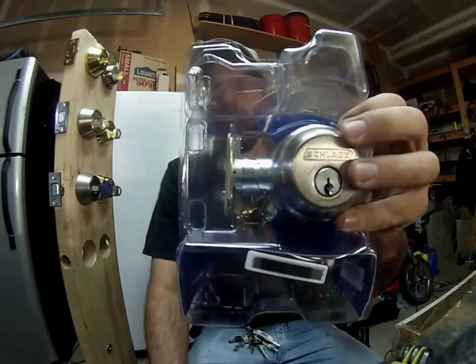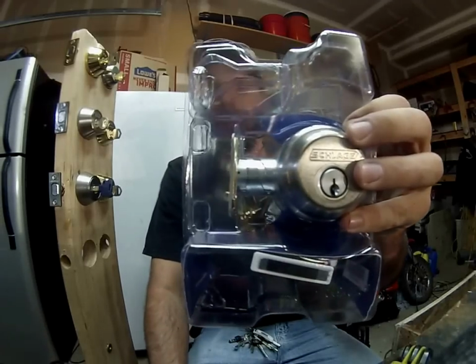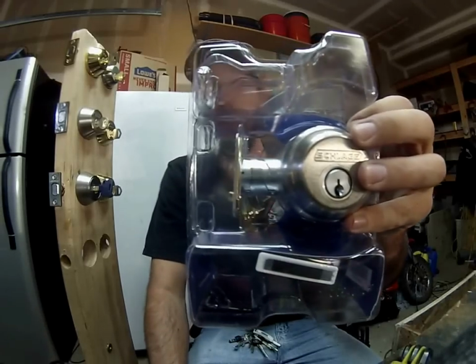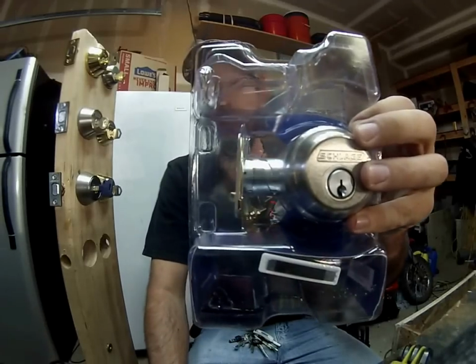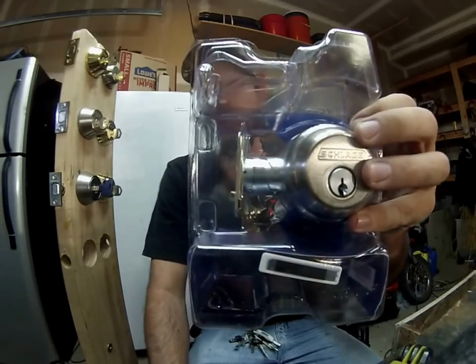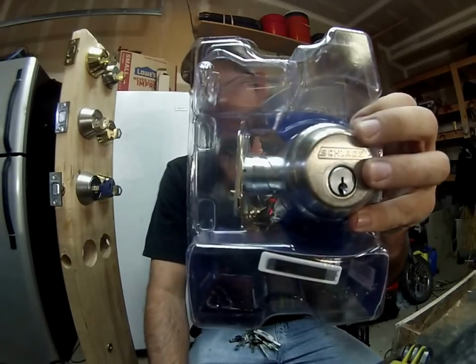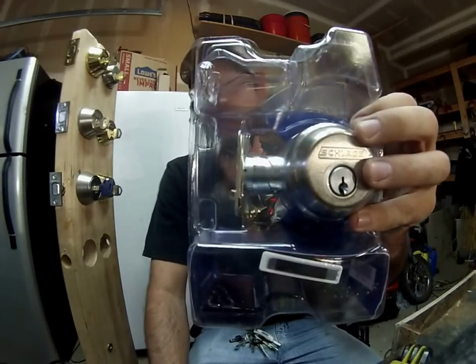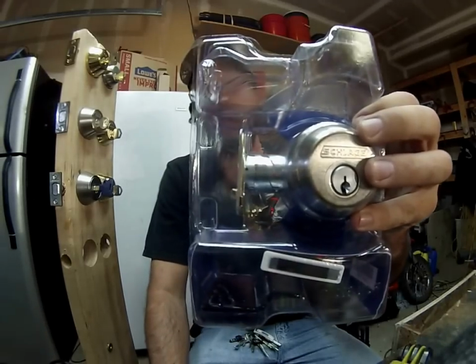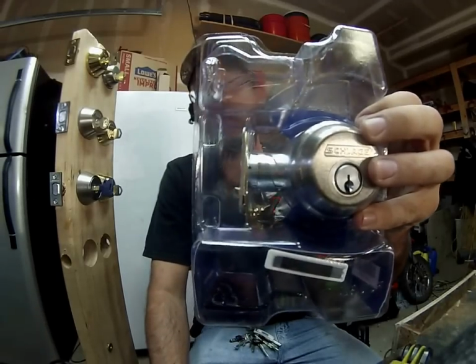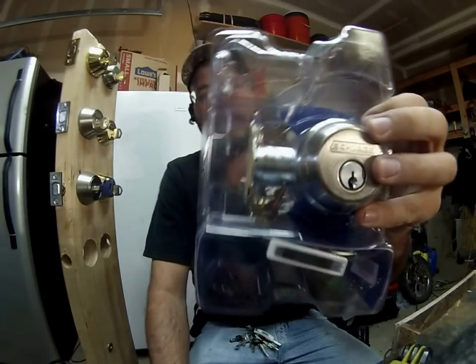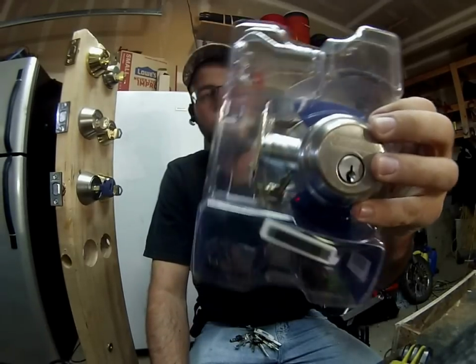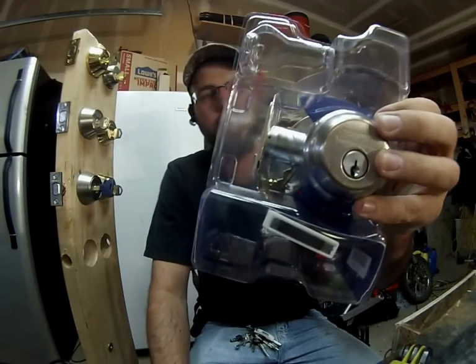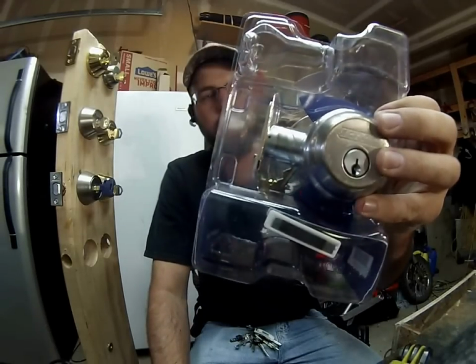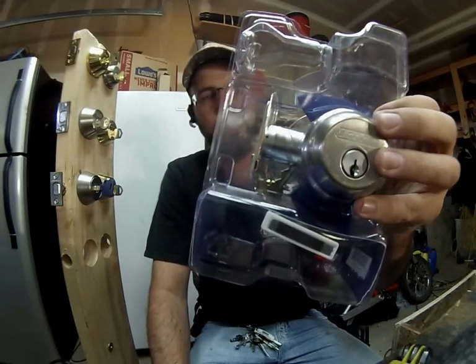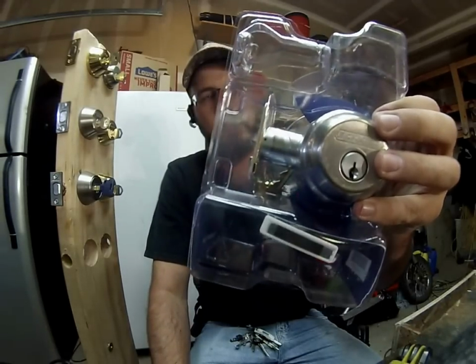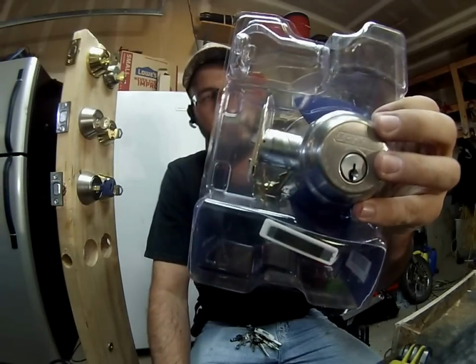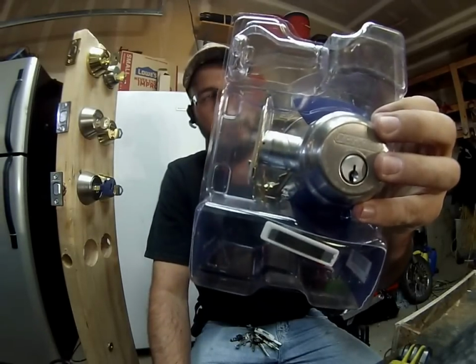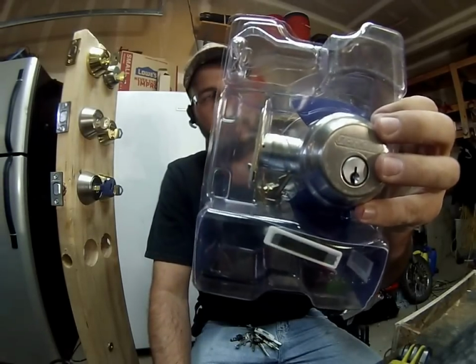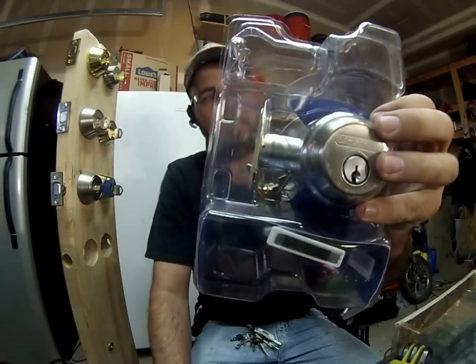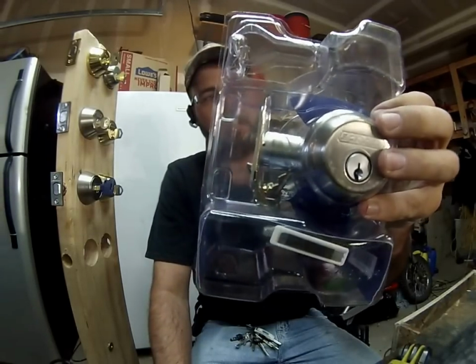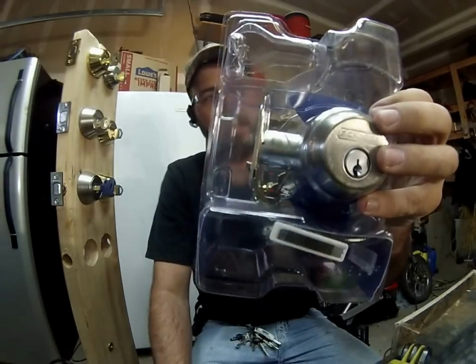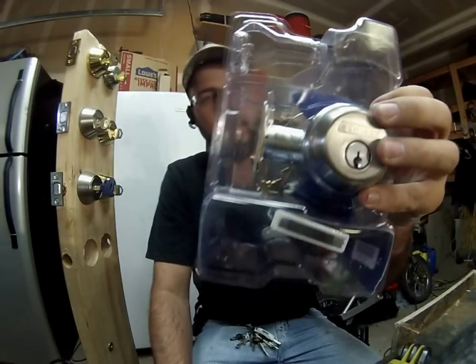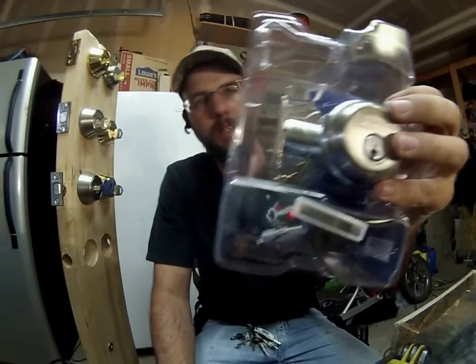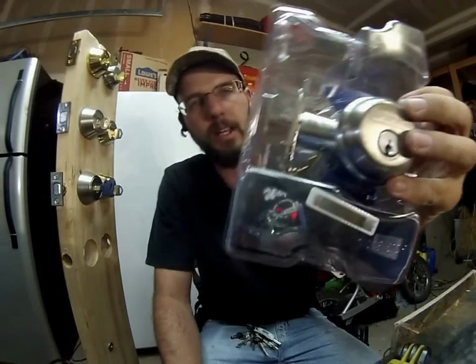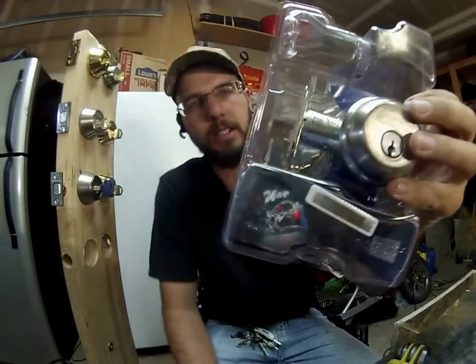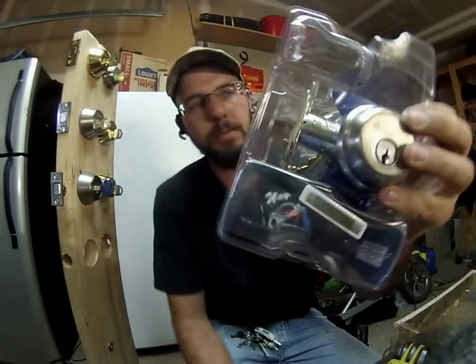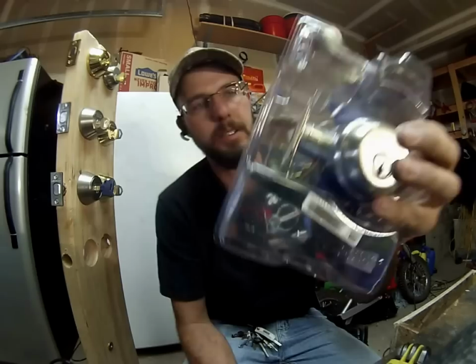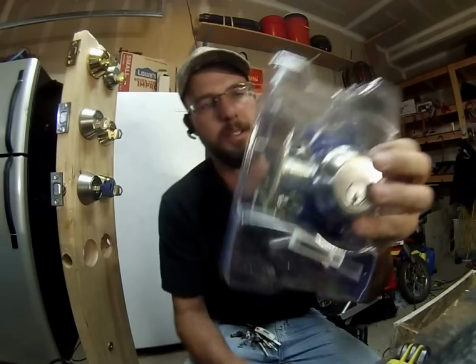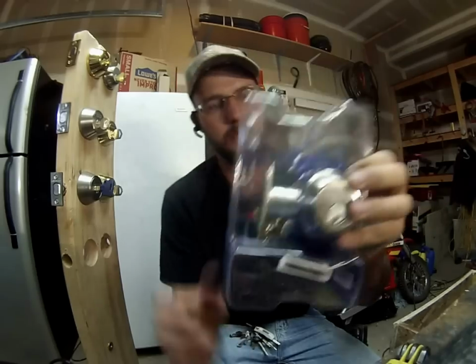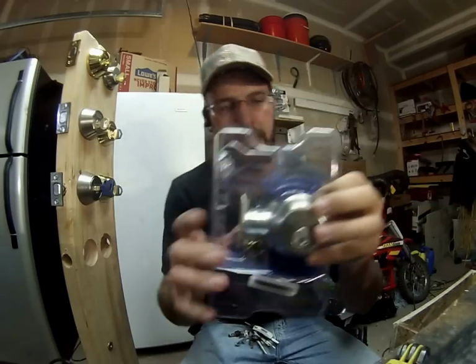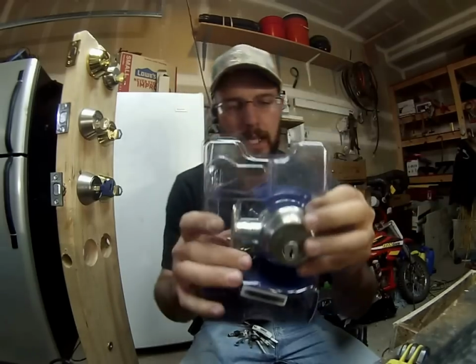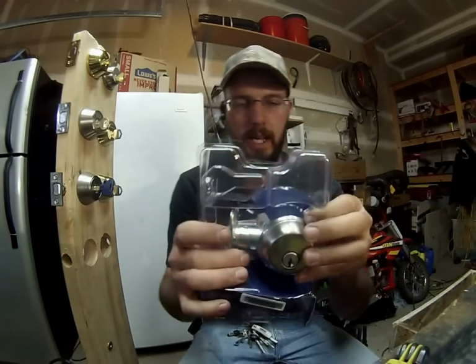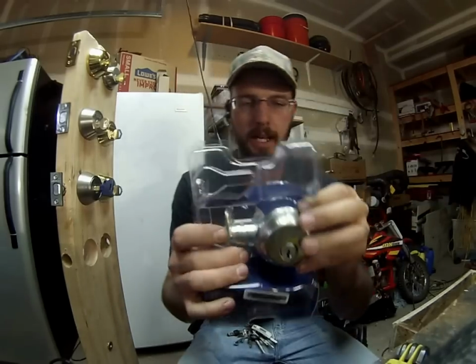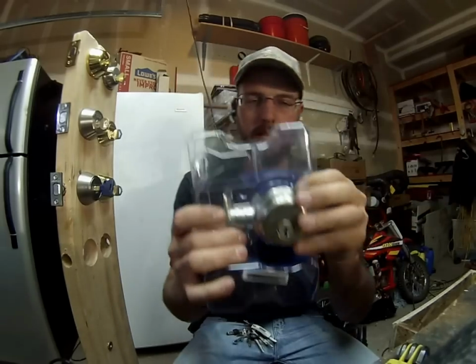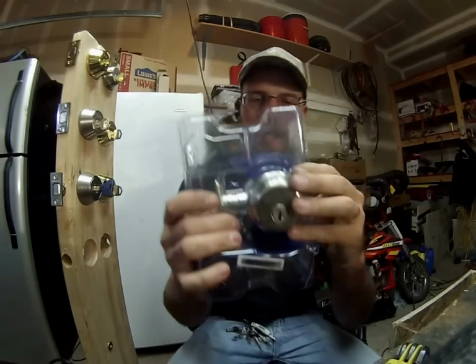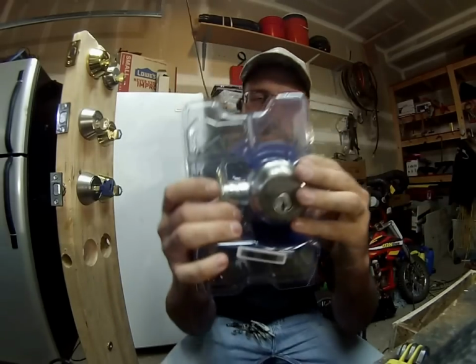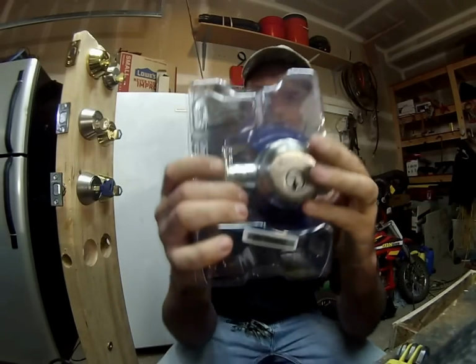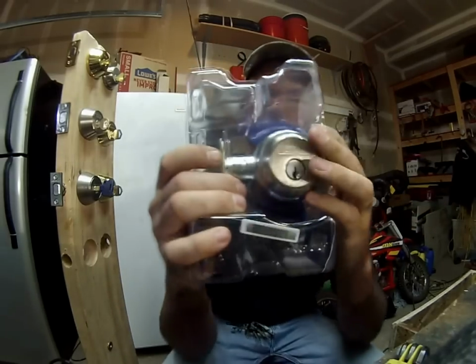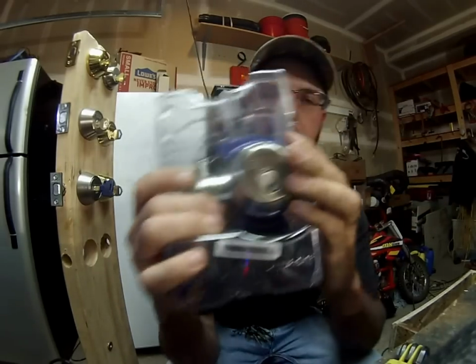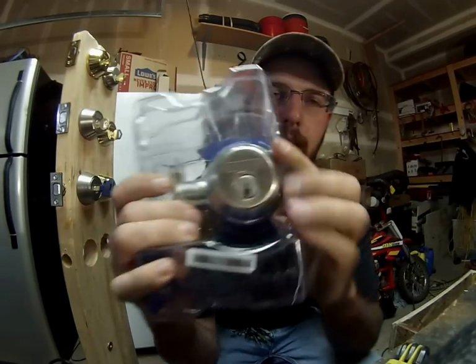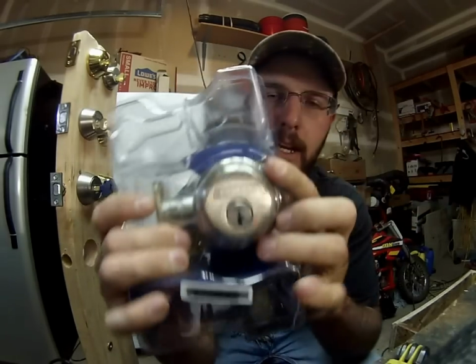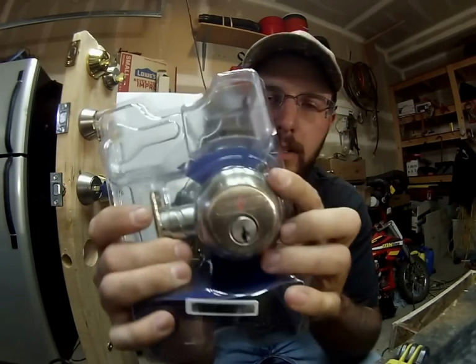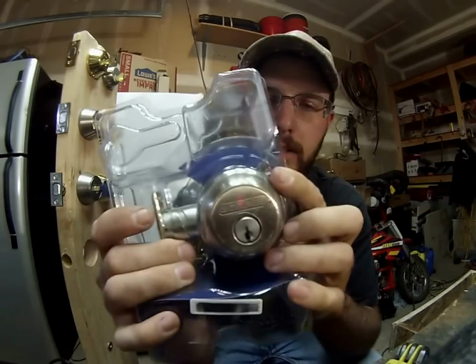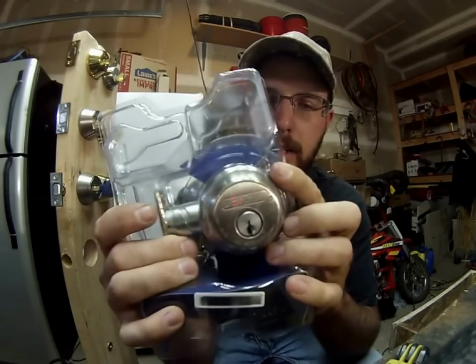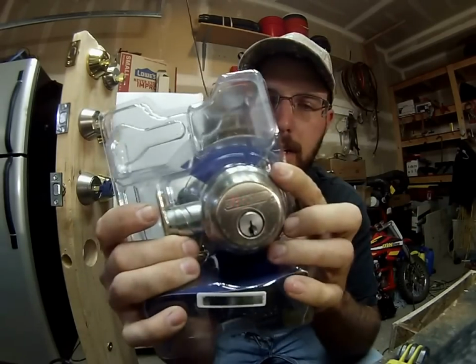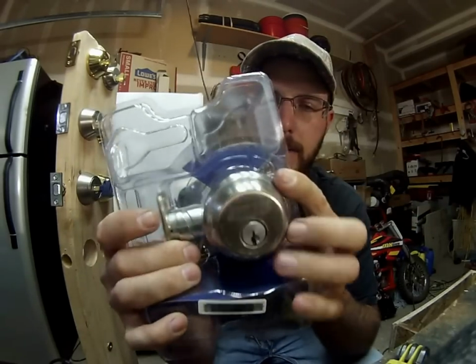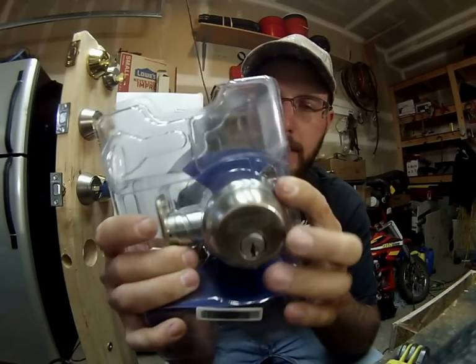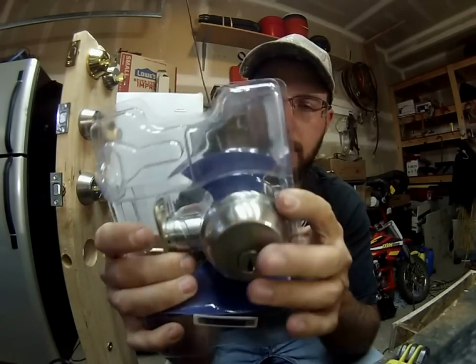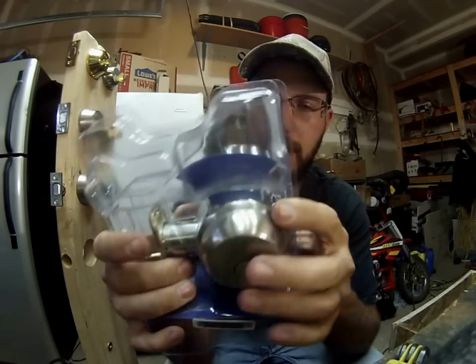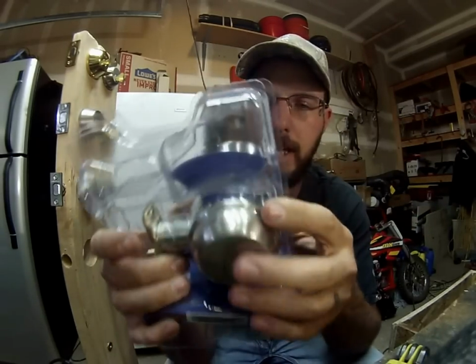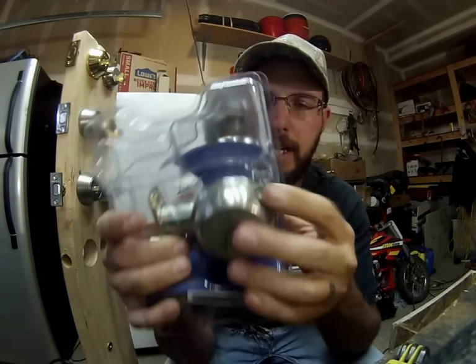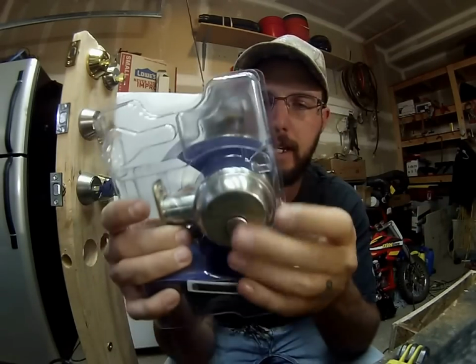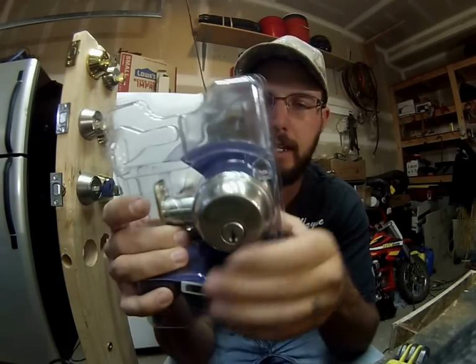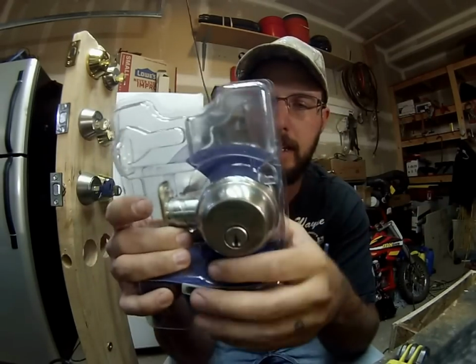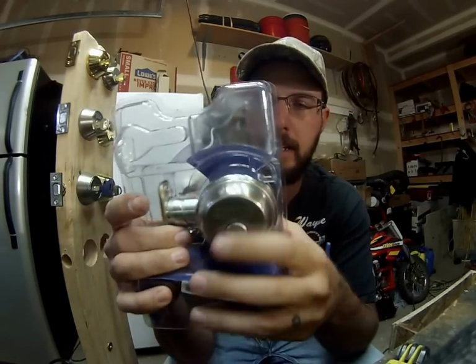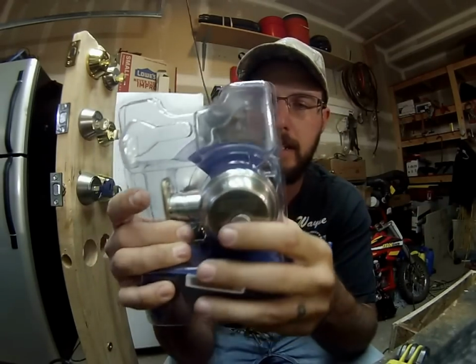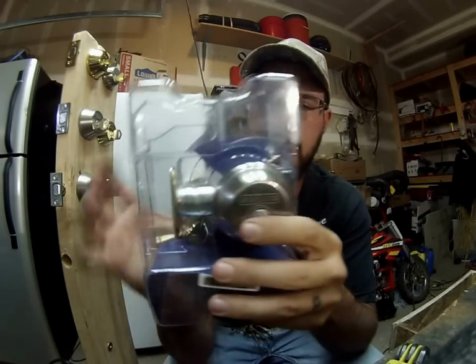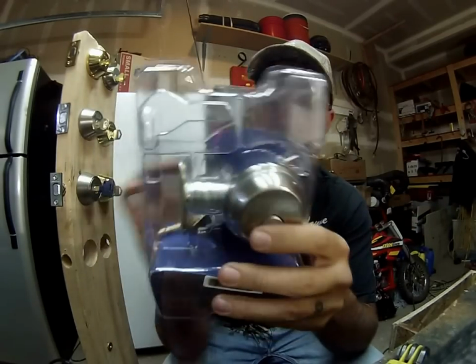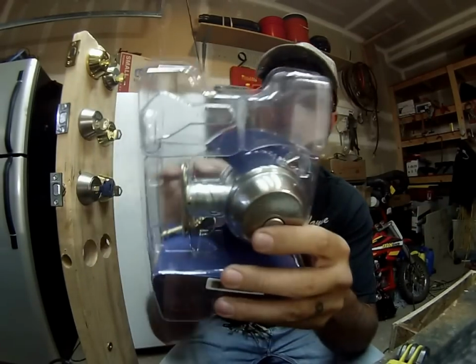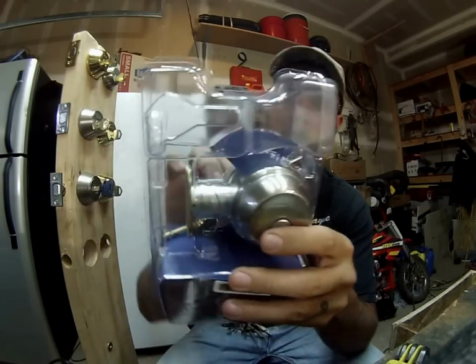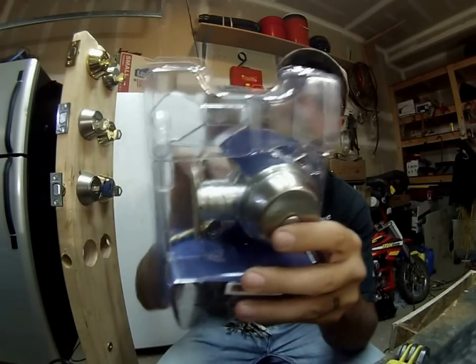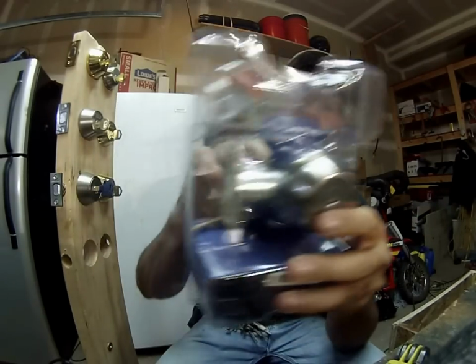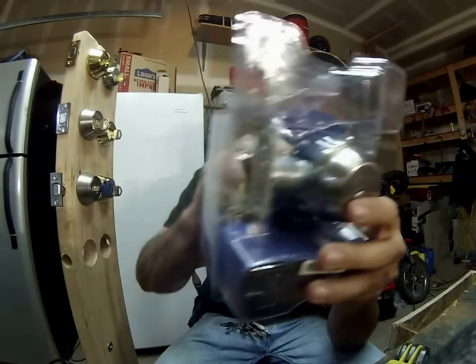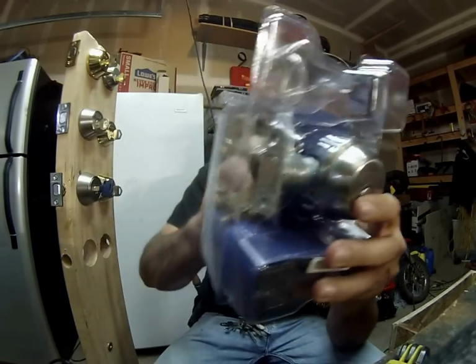Hey, what's going on out there guys? This is Wayne with Tri-County Locksmith Service and today we're checking out the Schlage deadbolt lock.